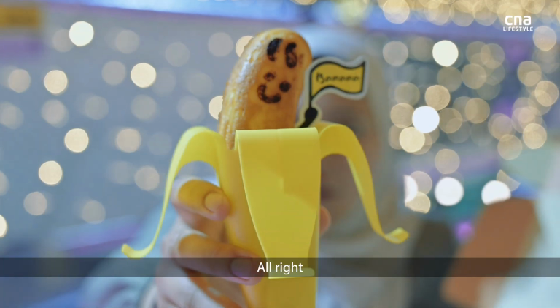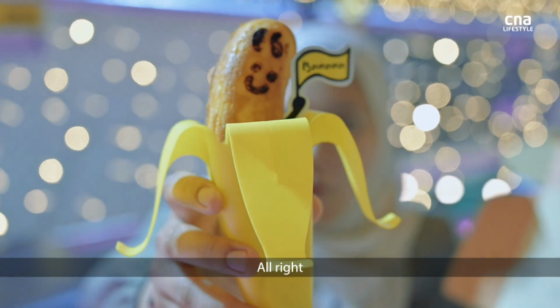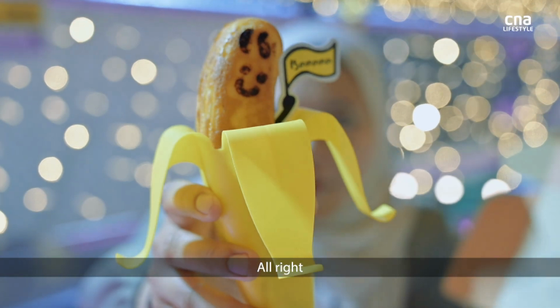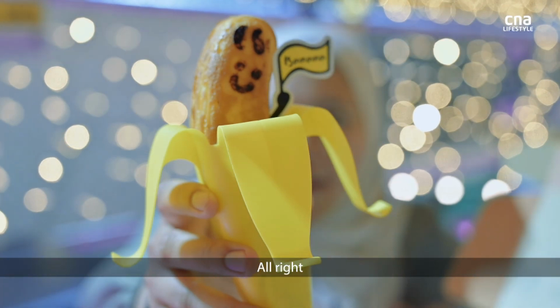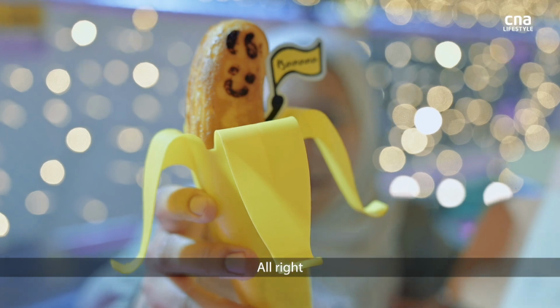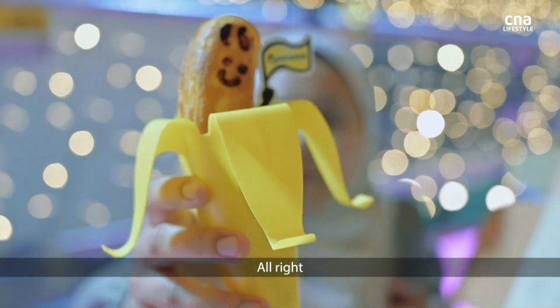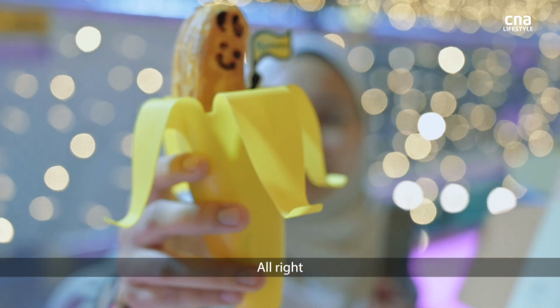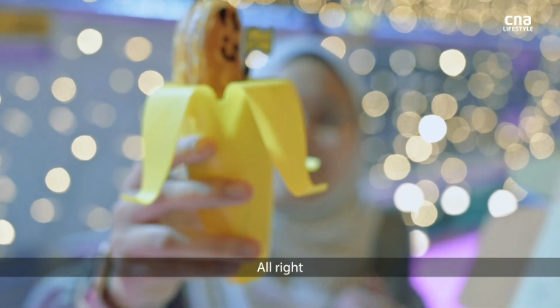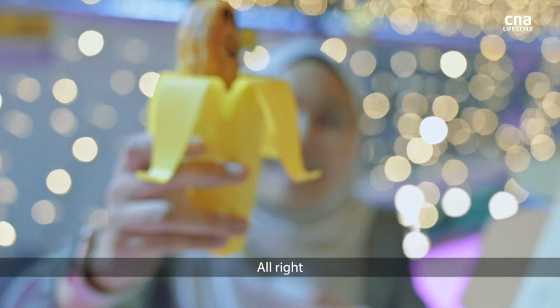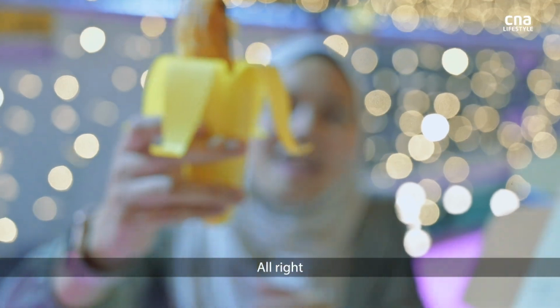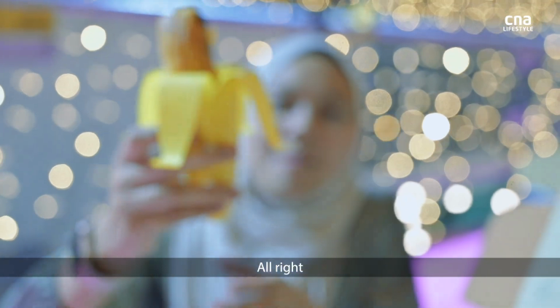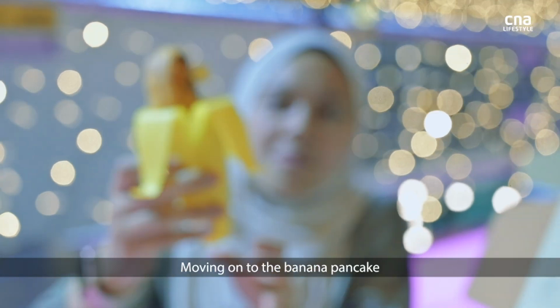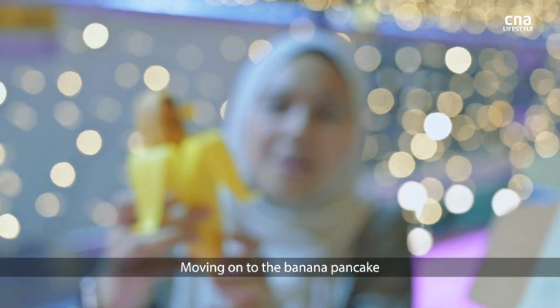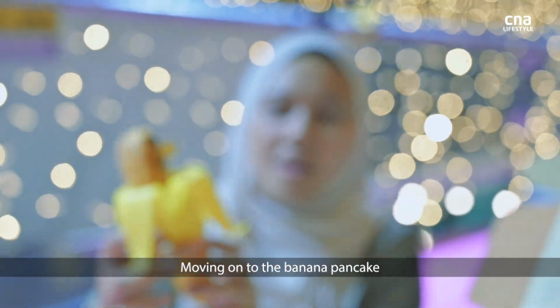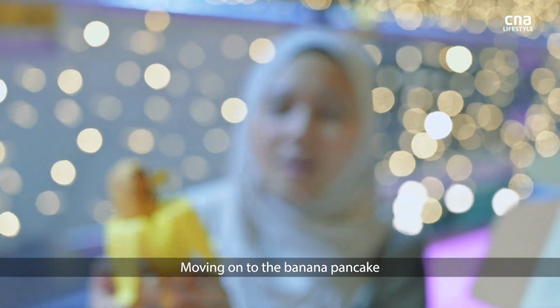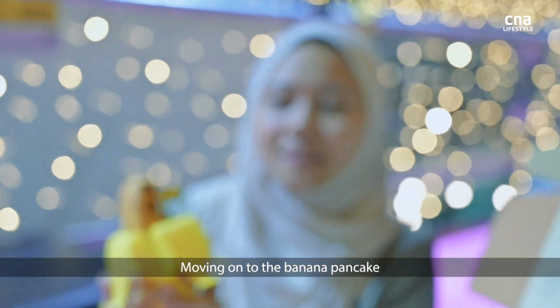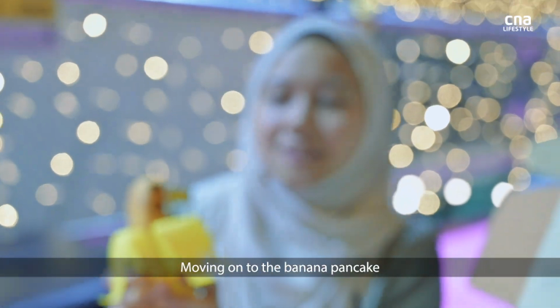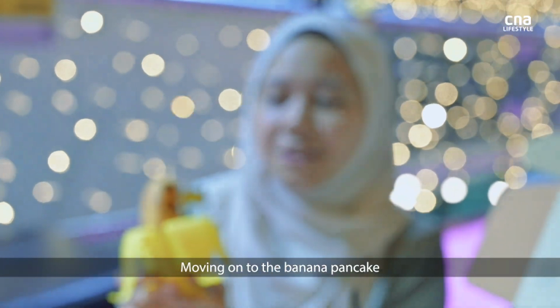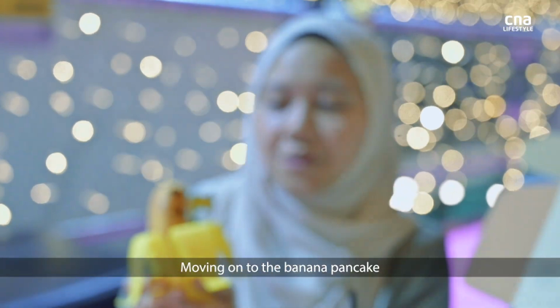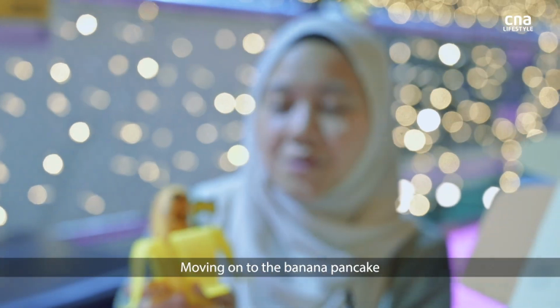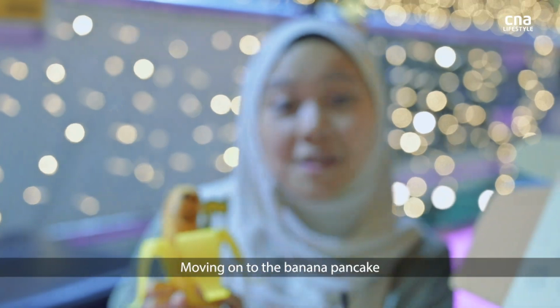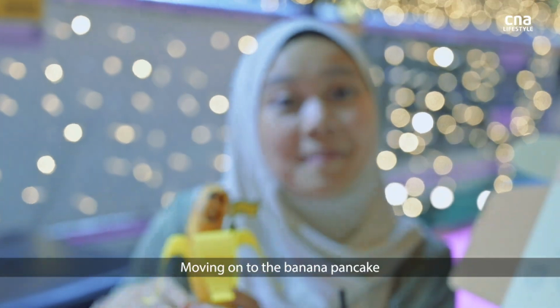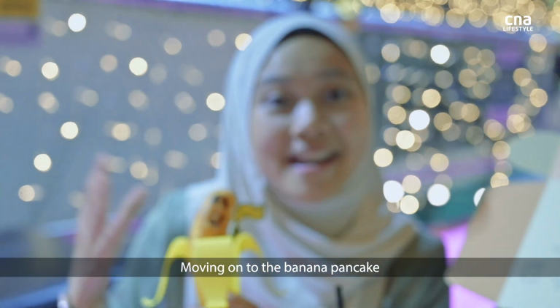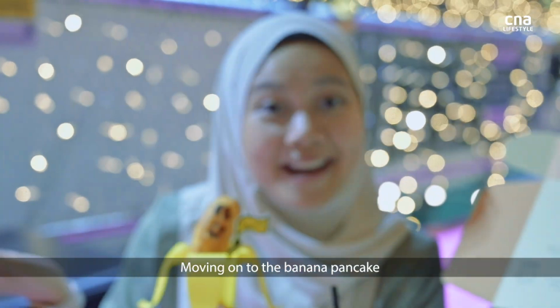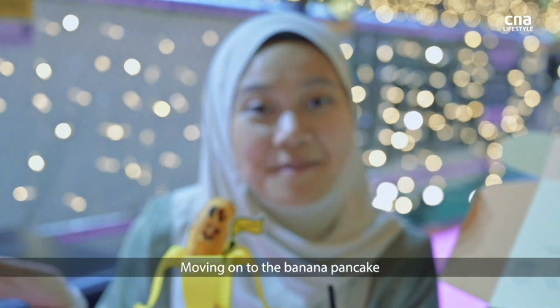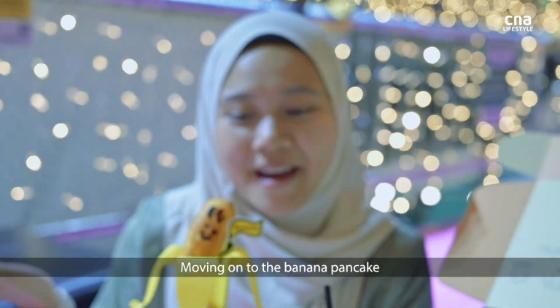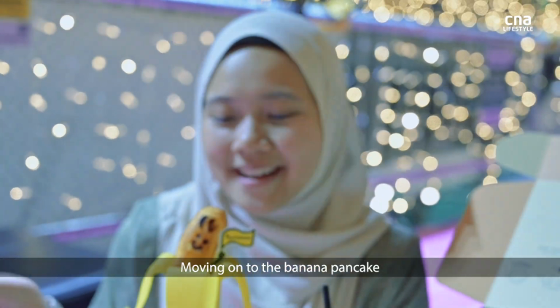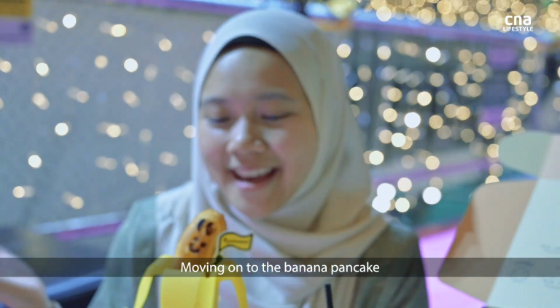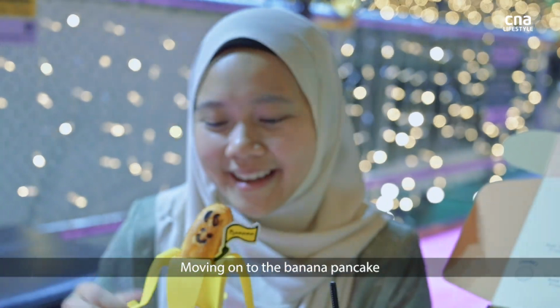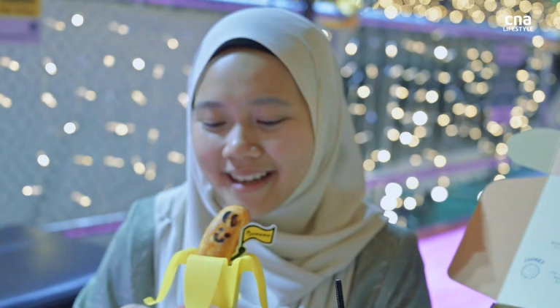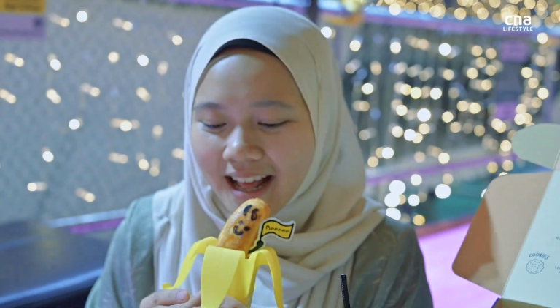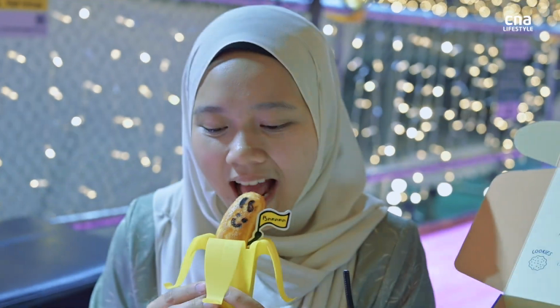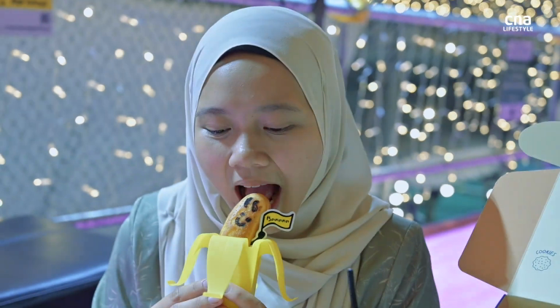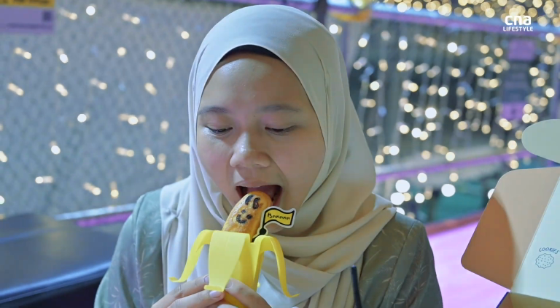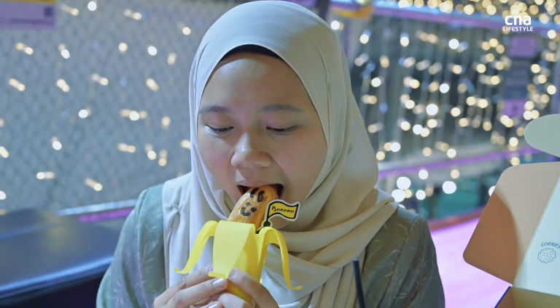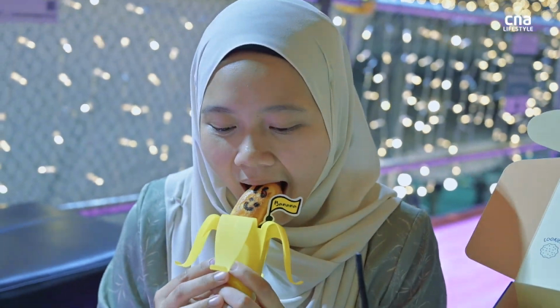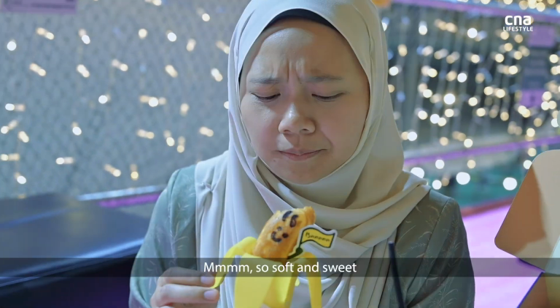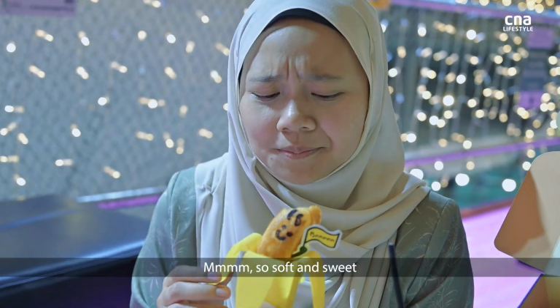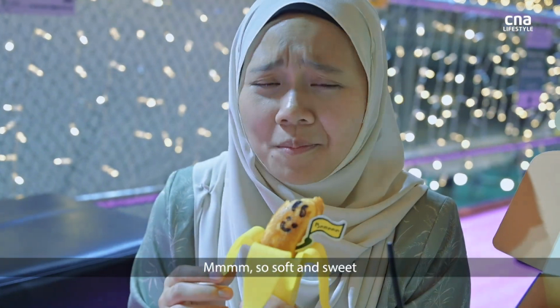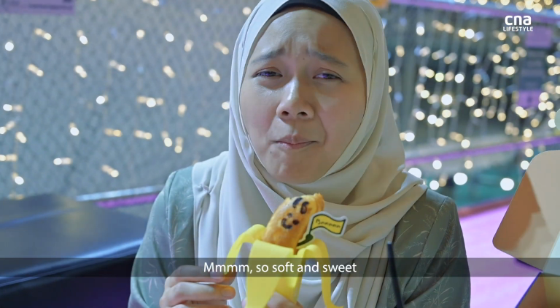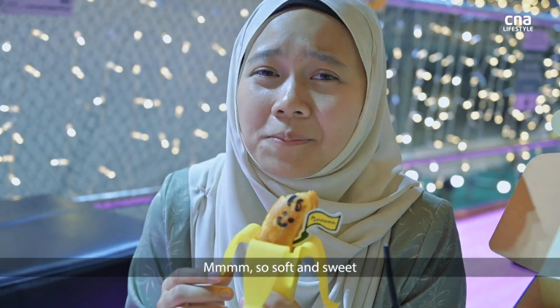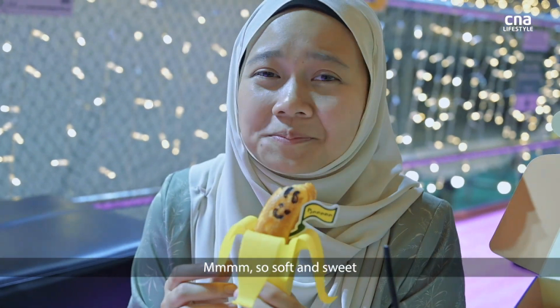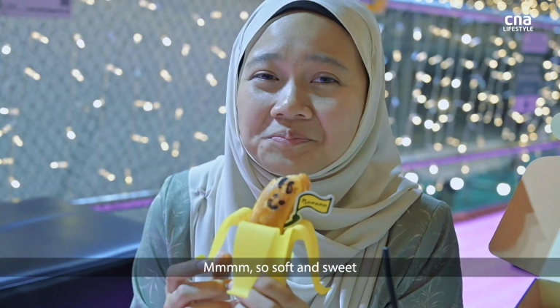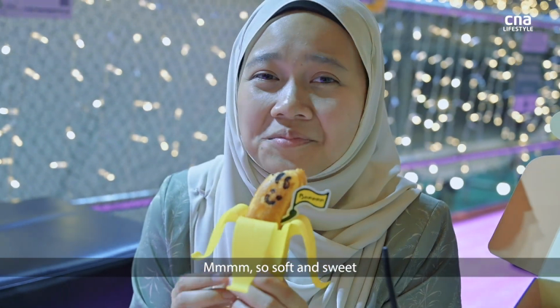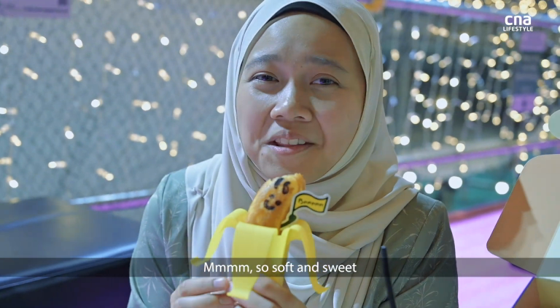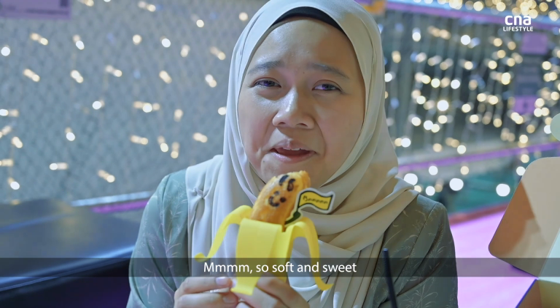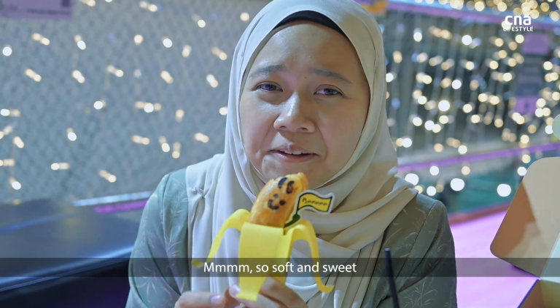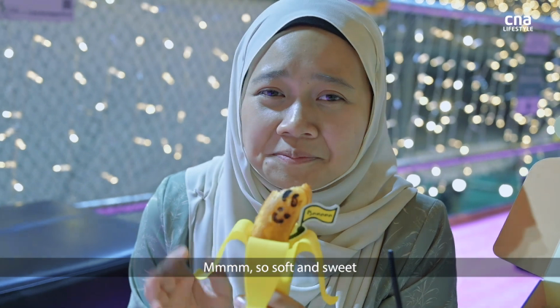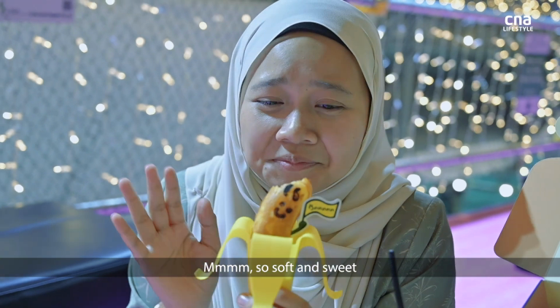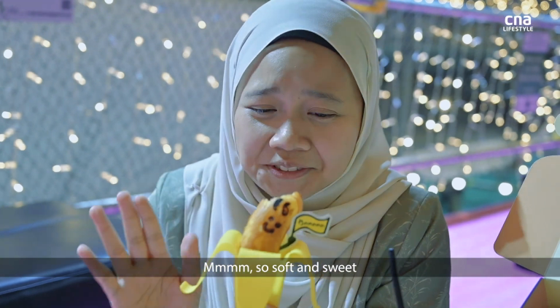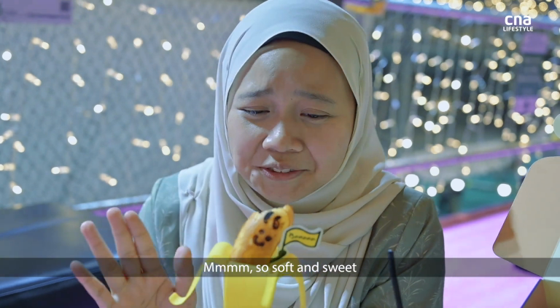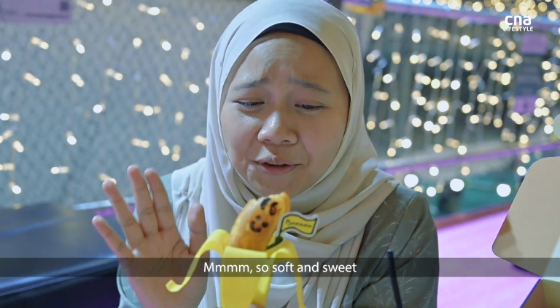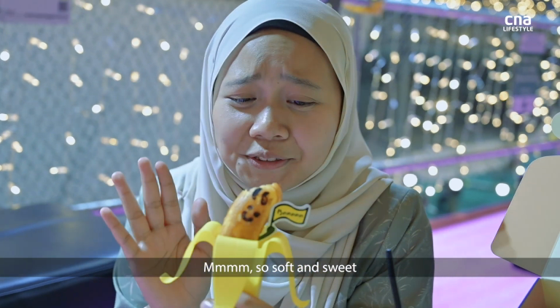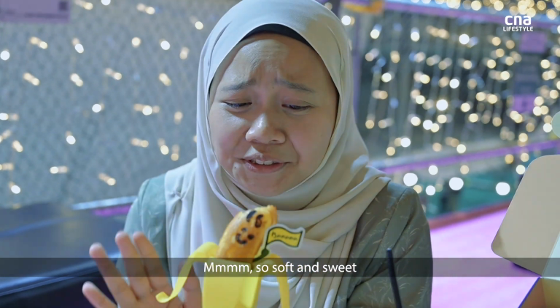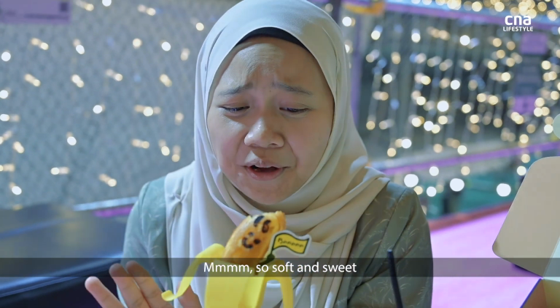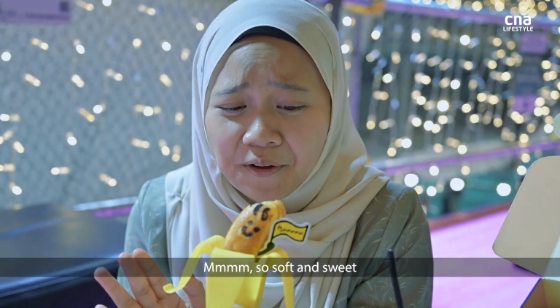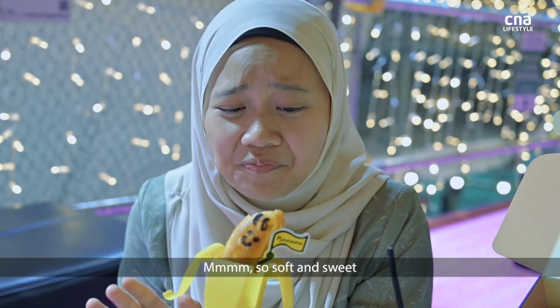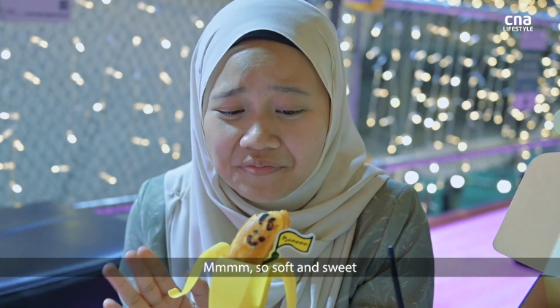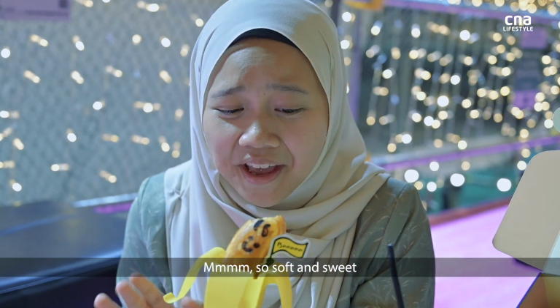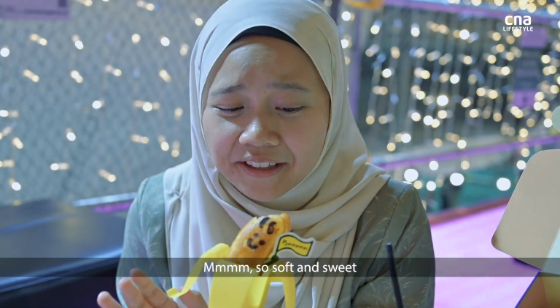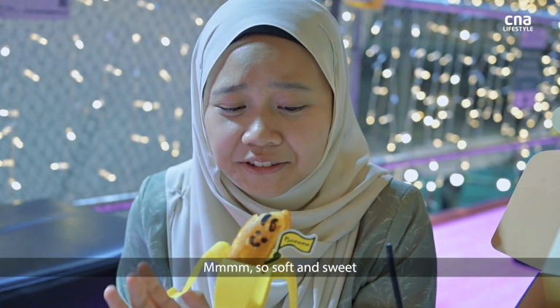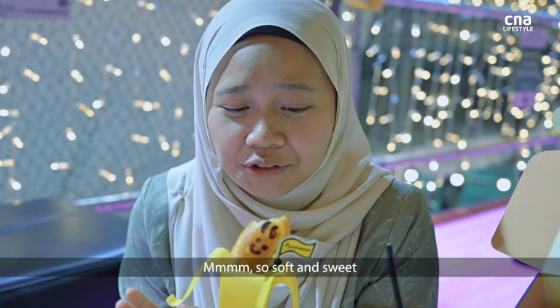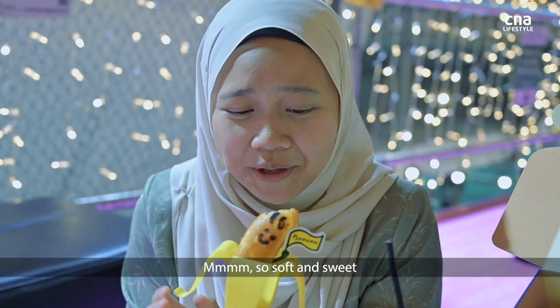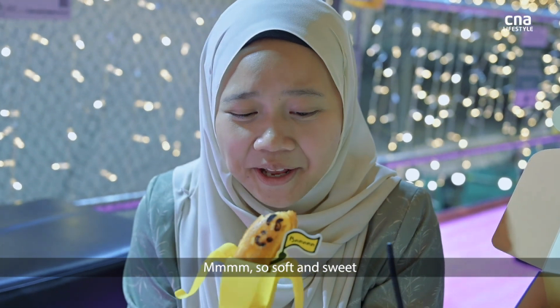Moving on to the banana pancake. So soft and sweet.